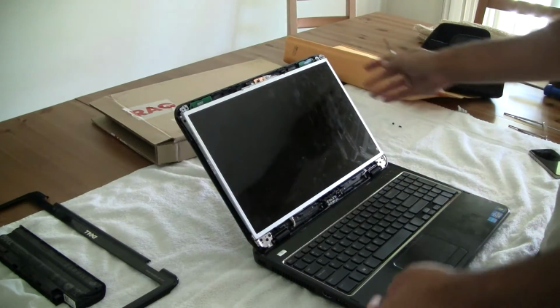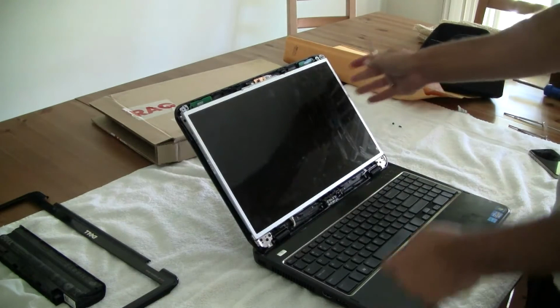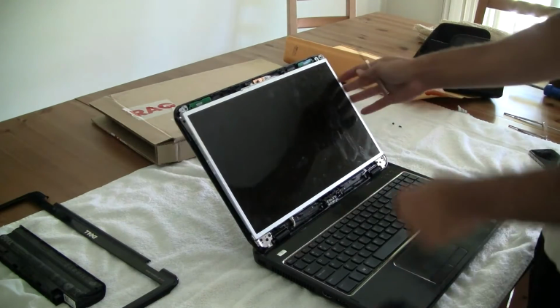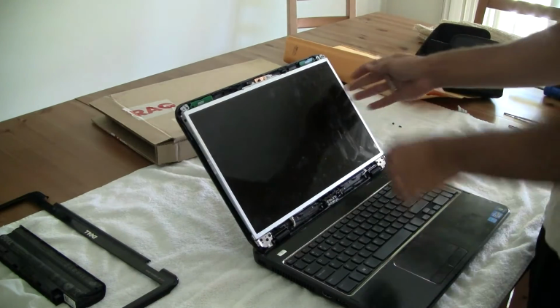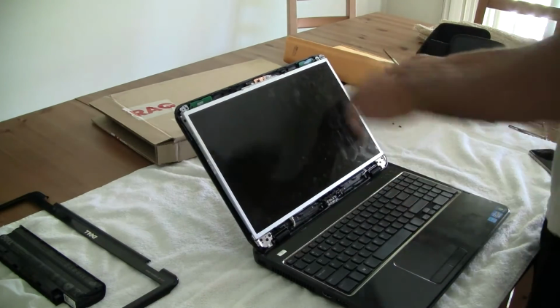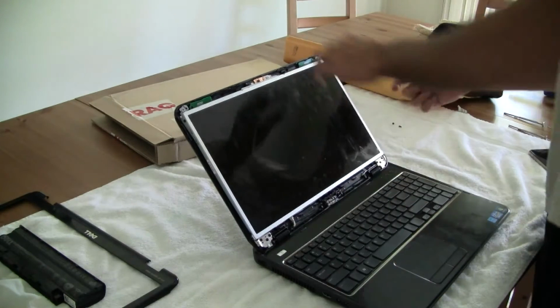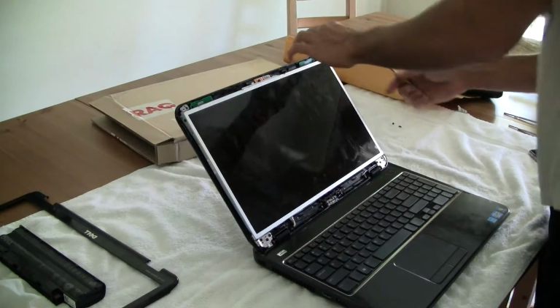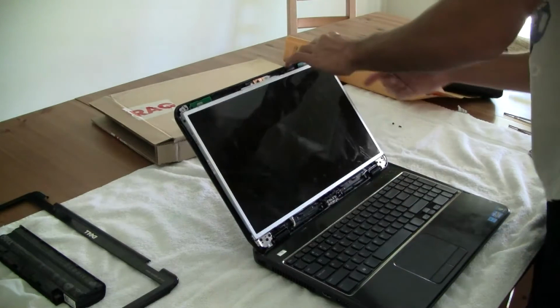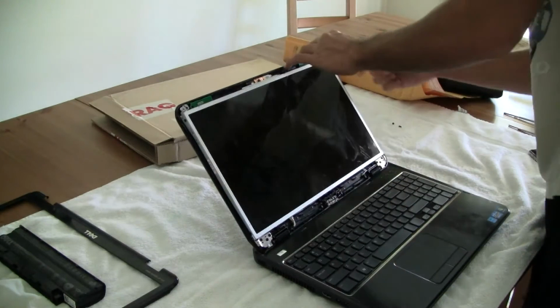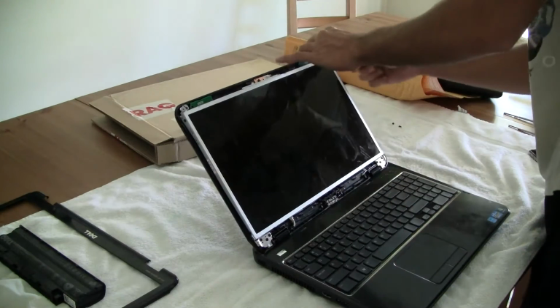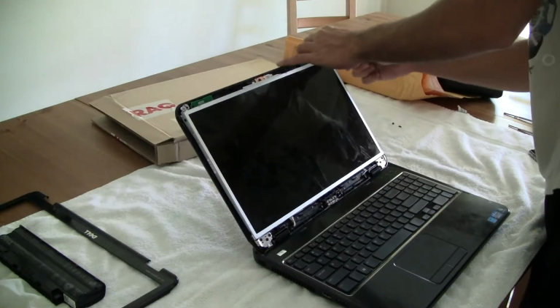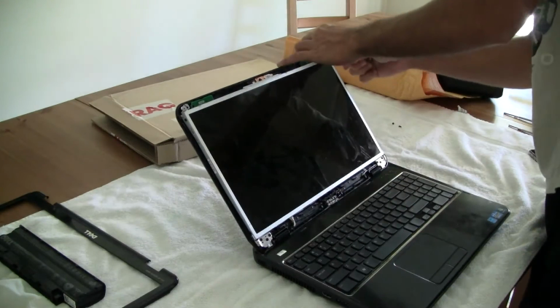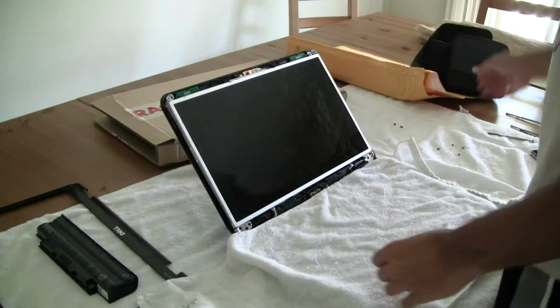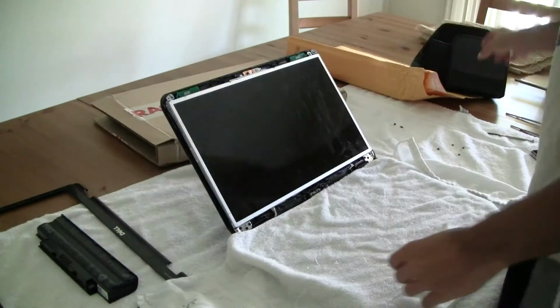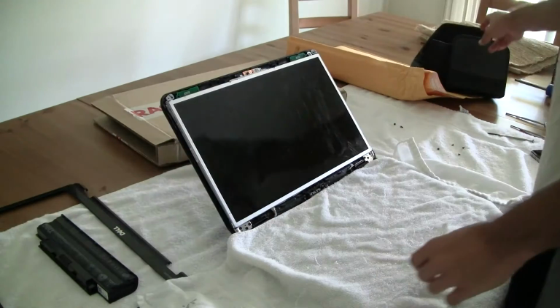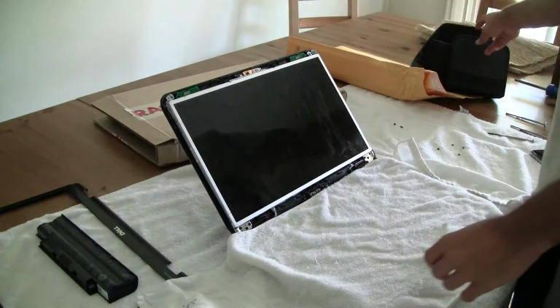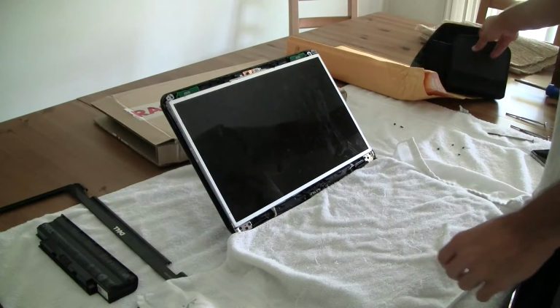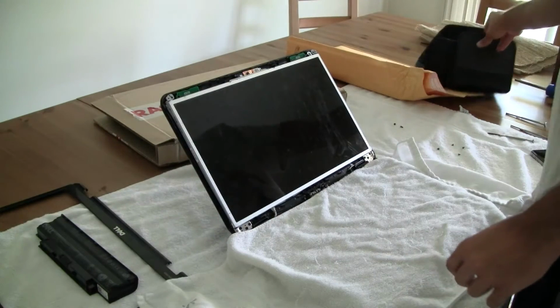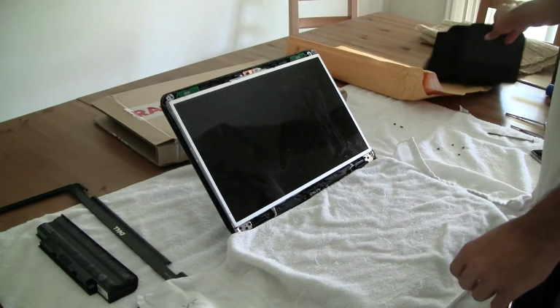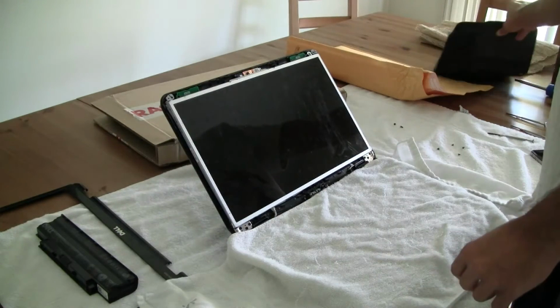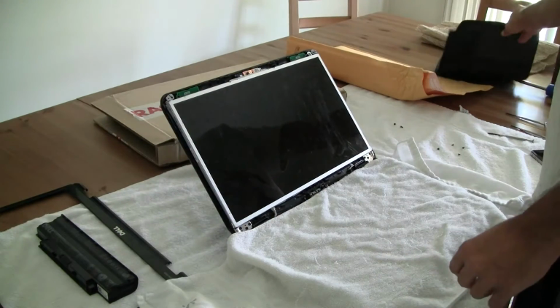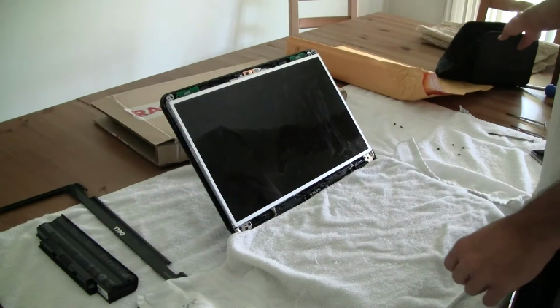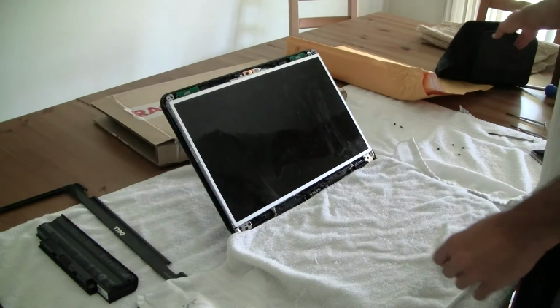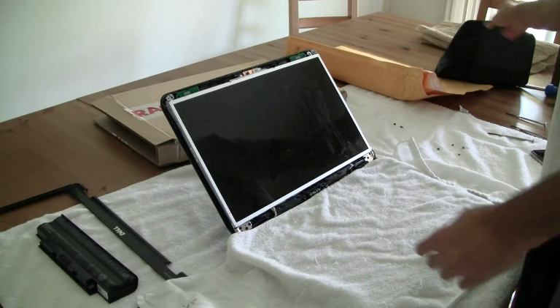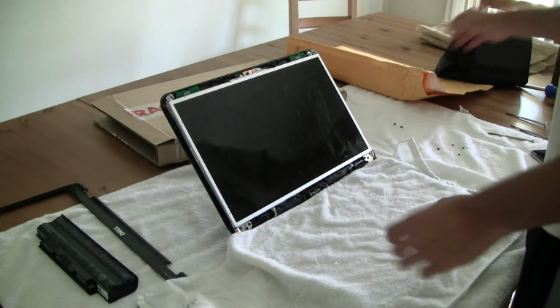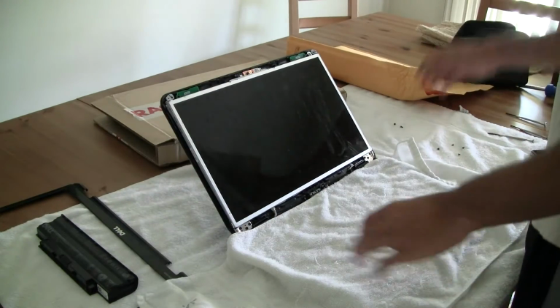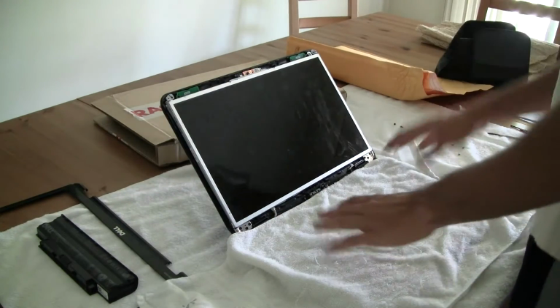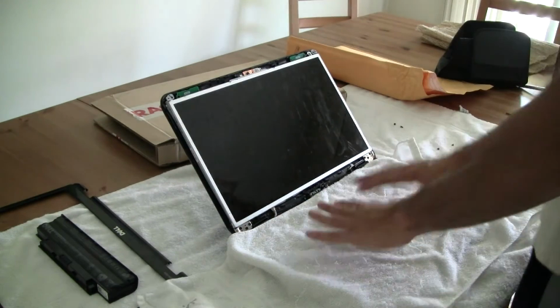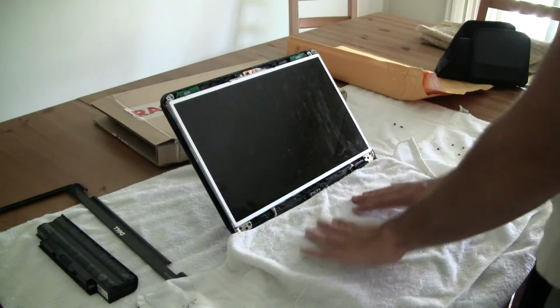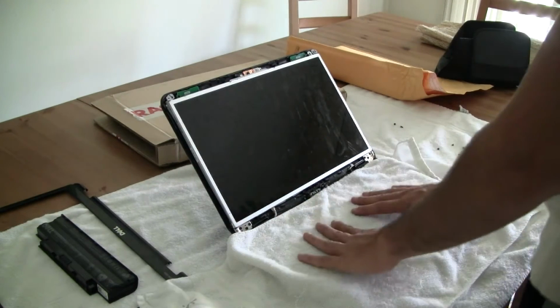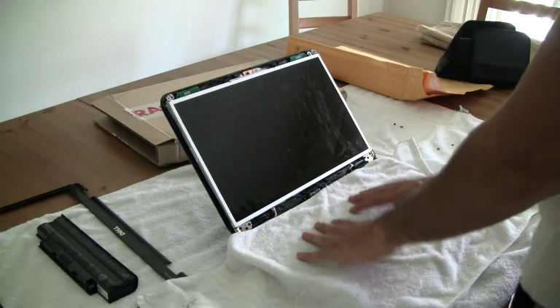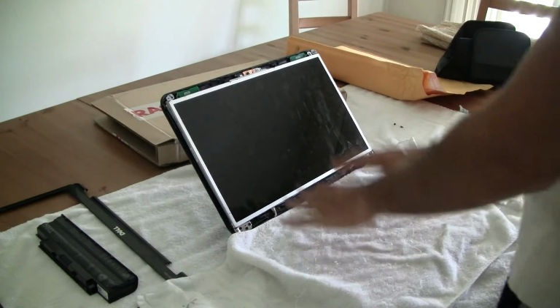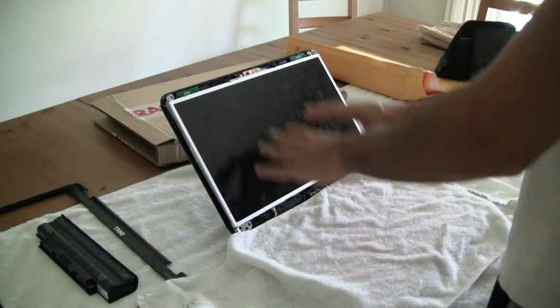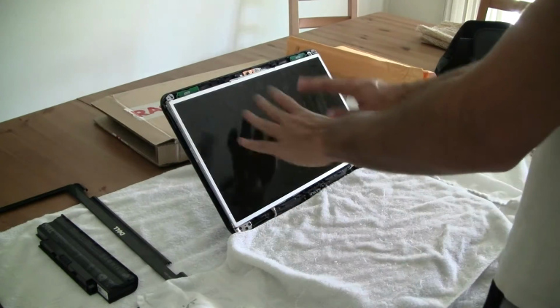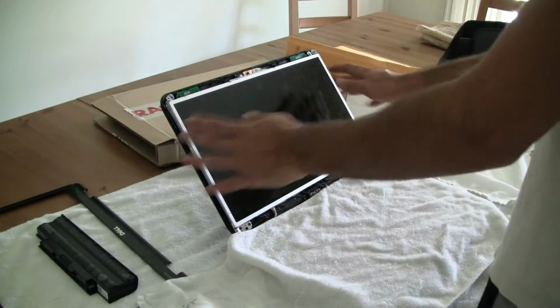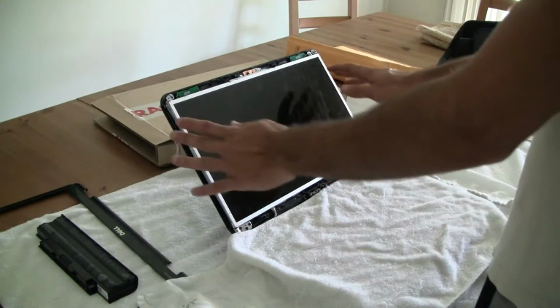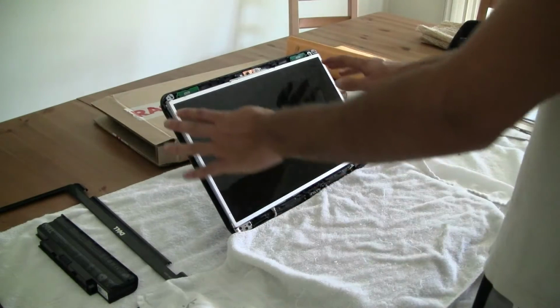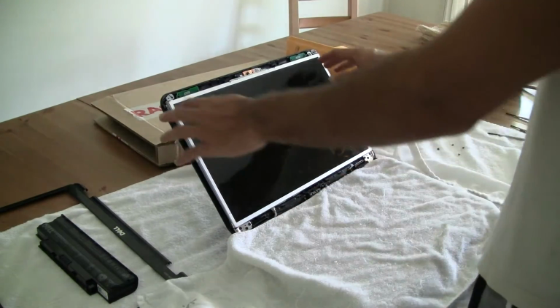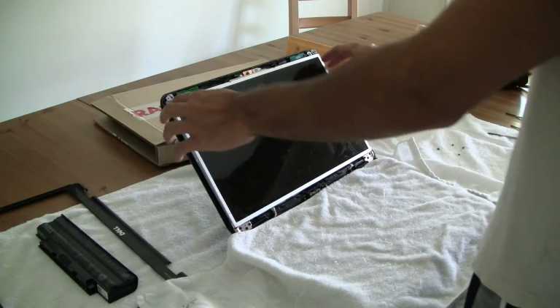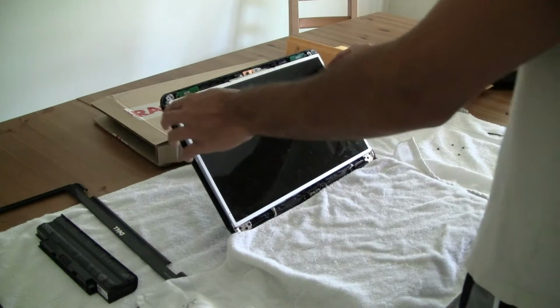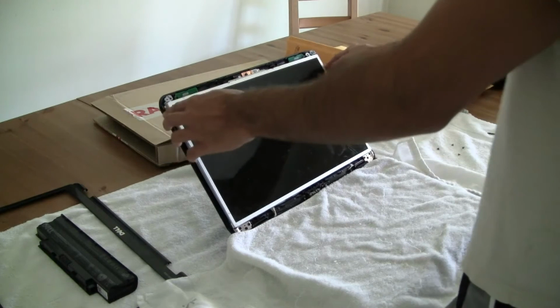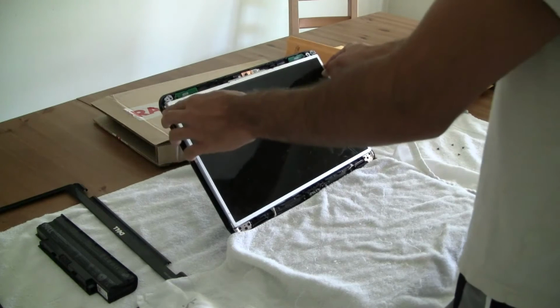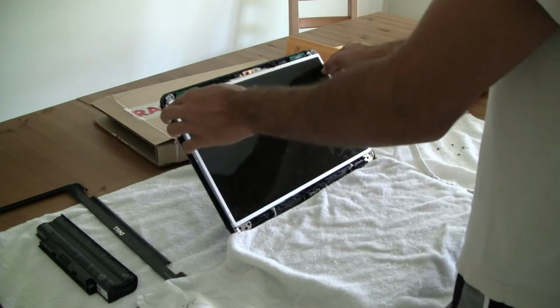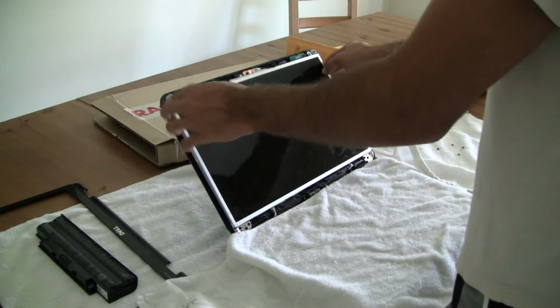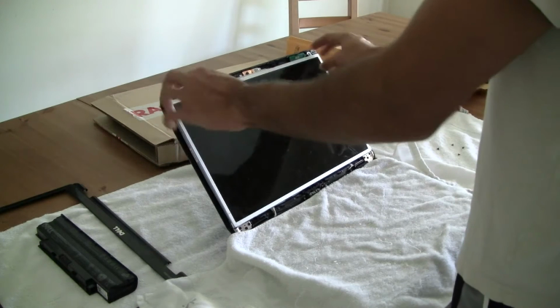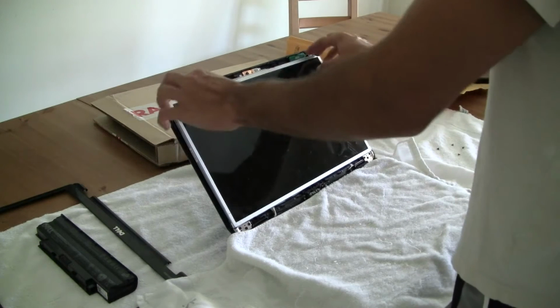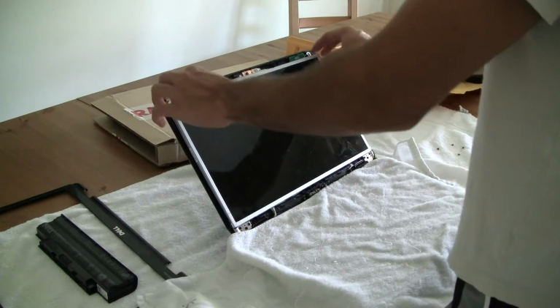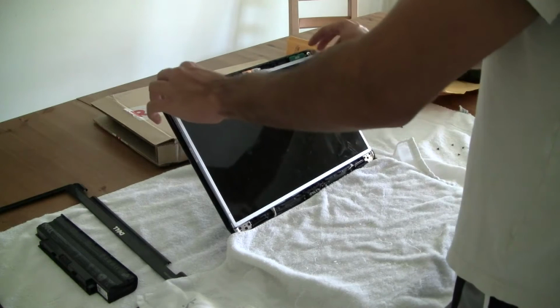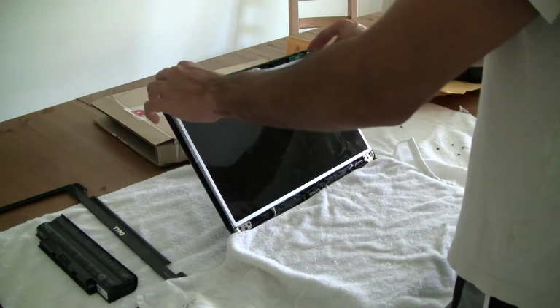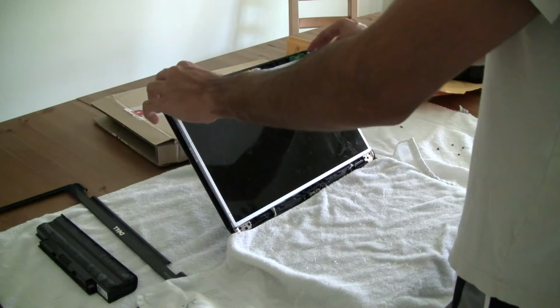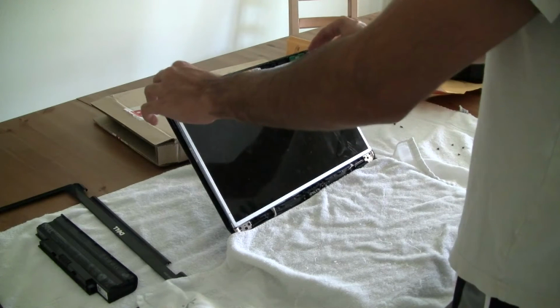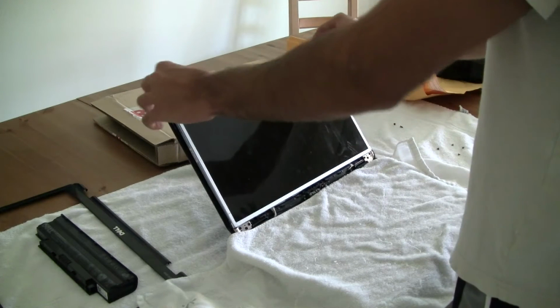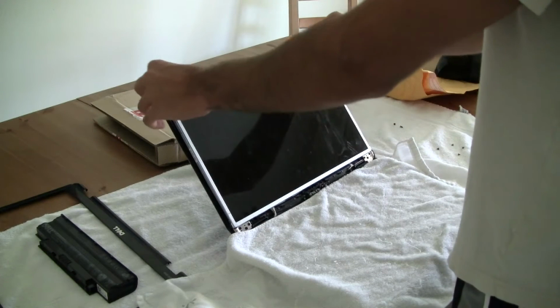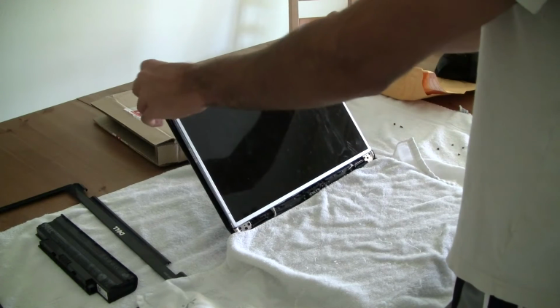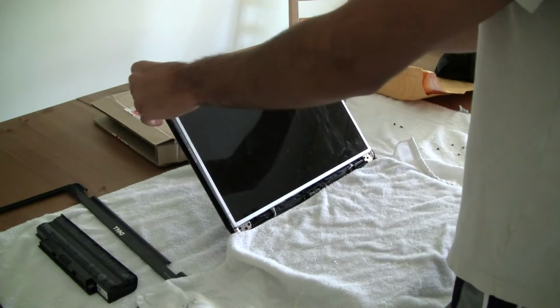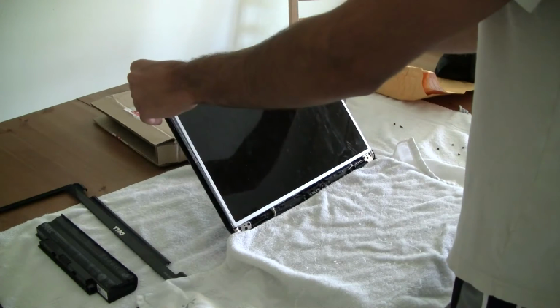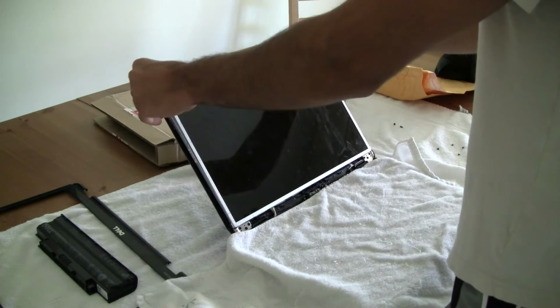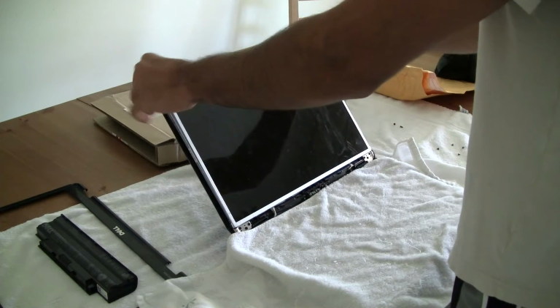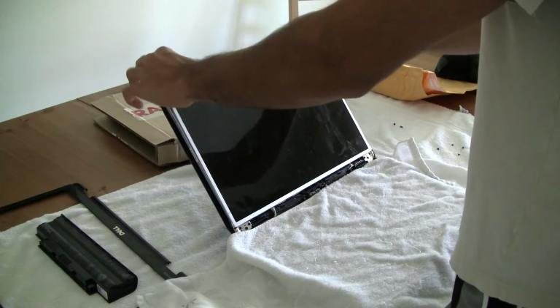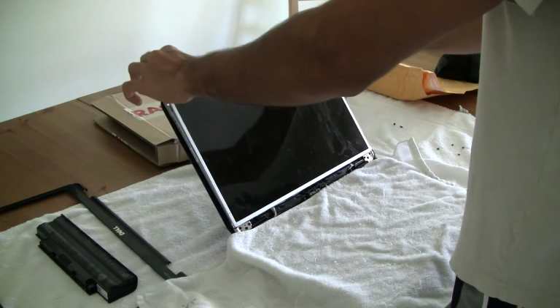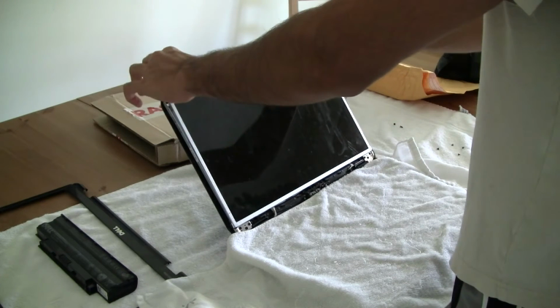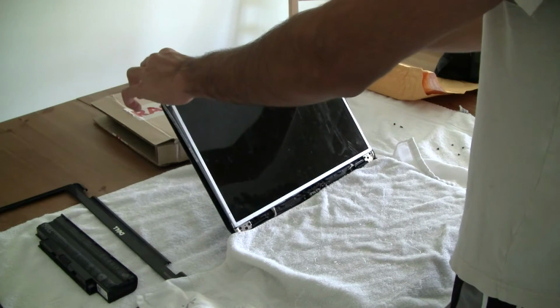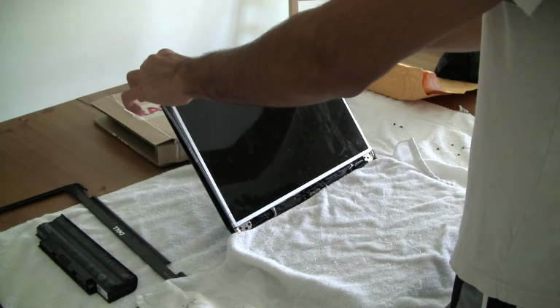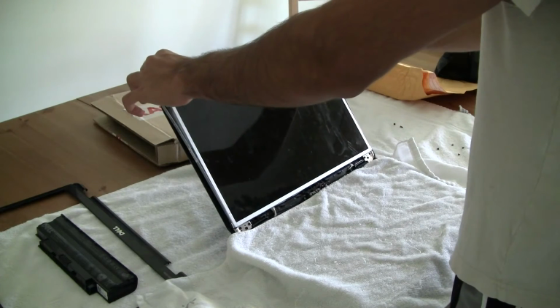We'll start with the right side. It's not going to damage it at all, so you can just pull these tabs right off a little bit.